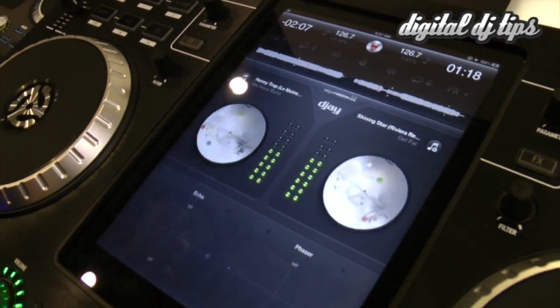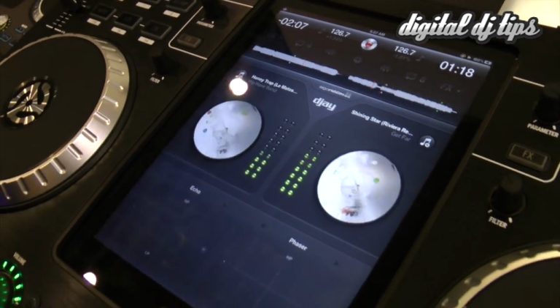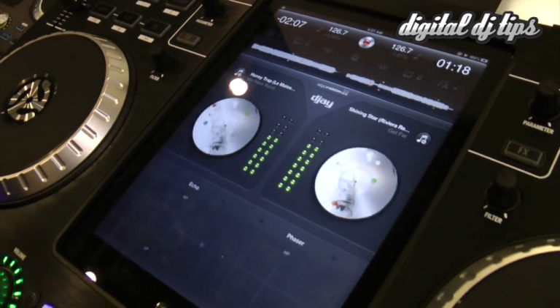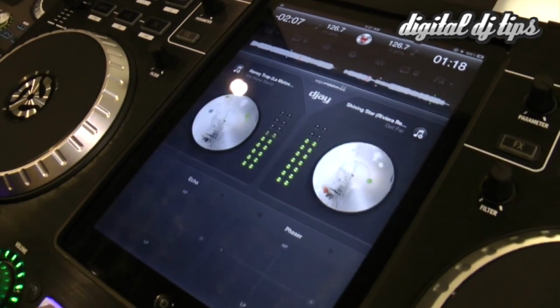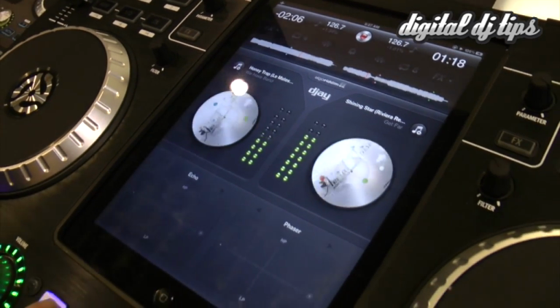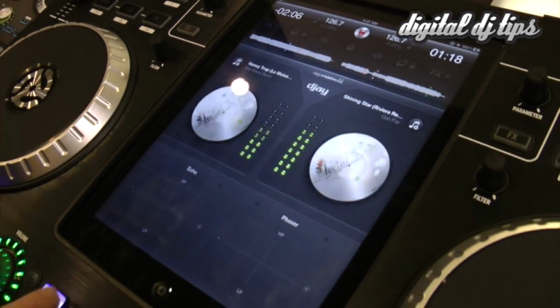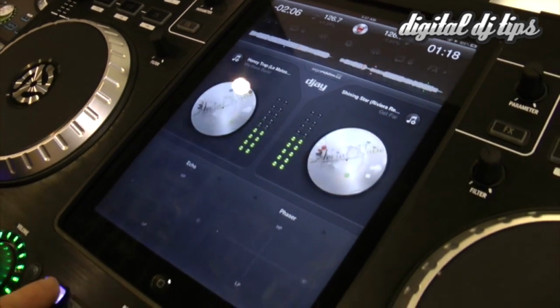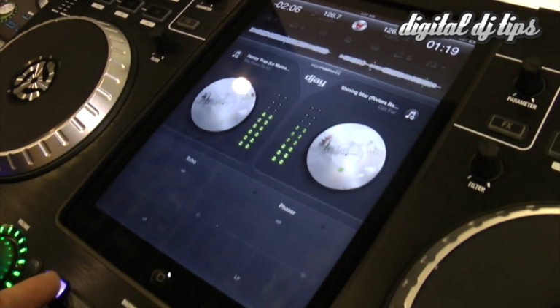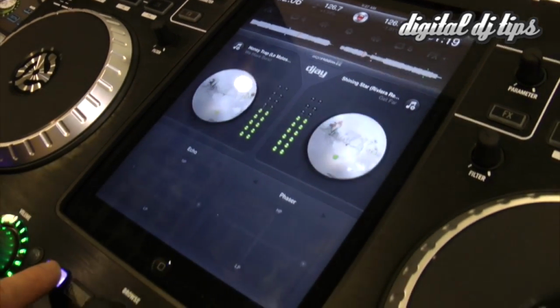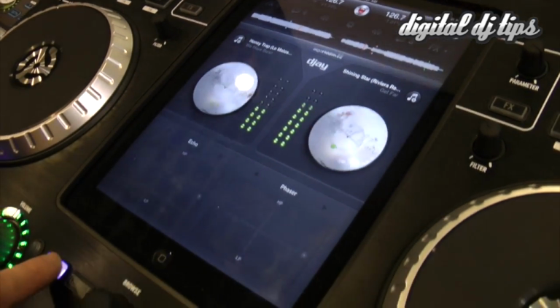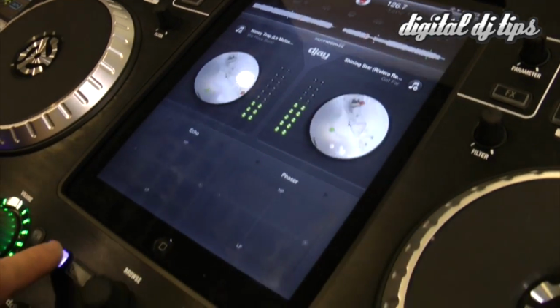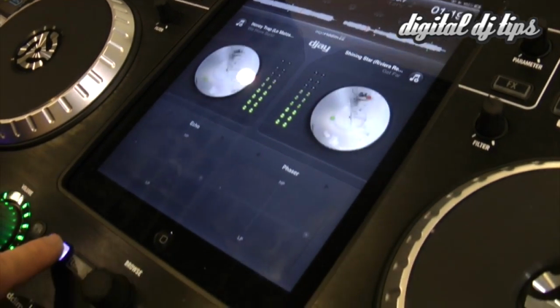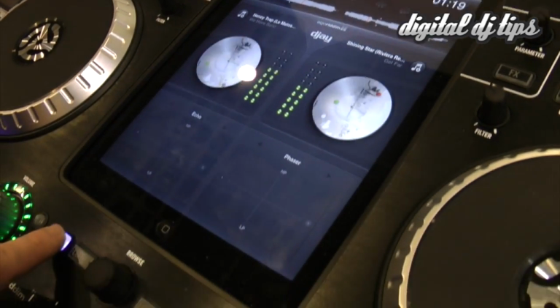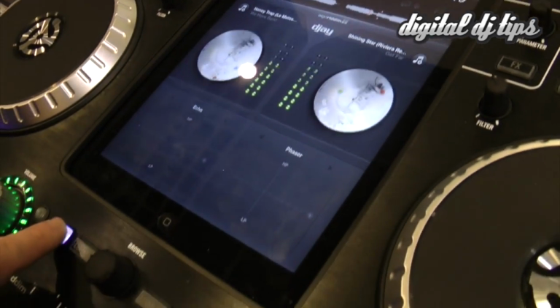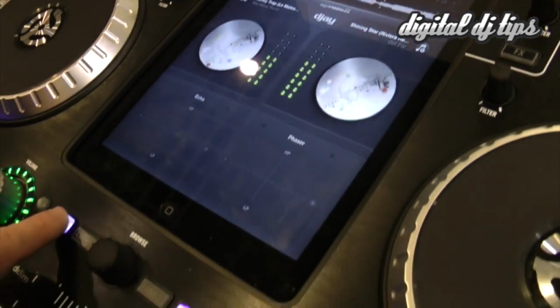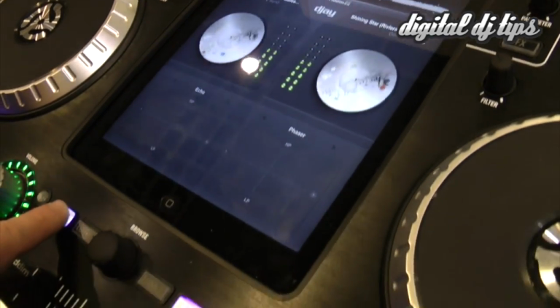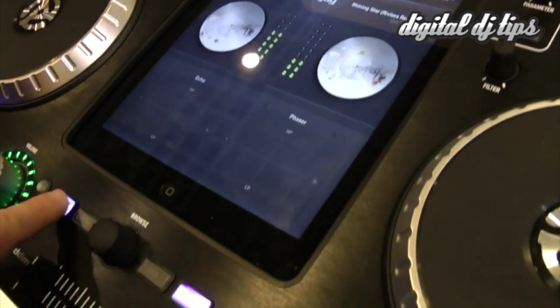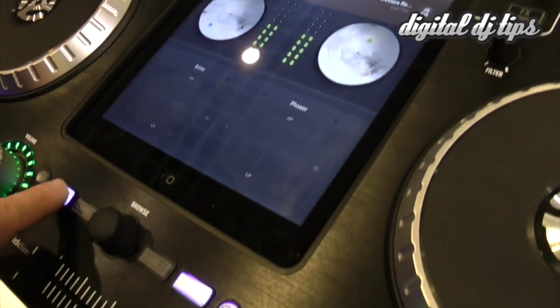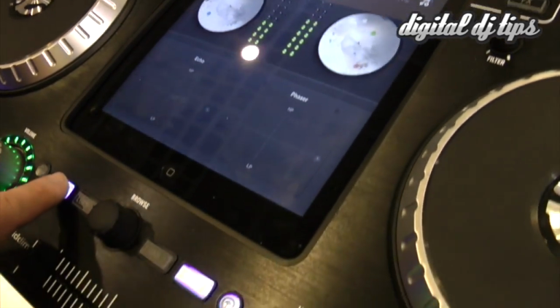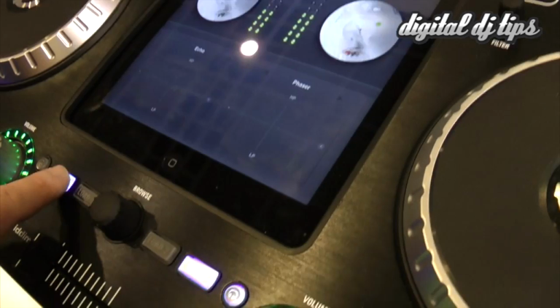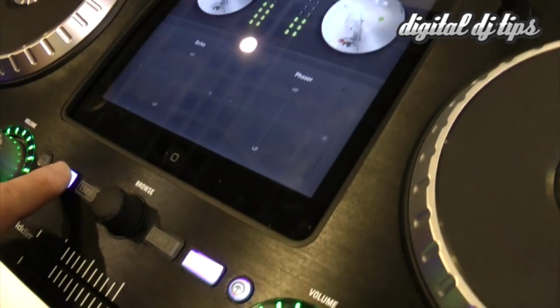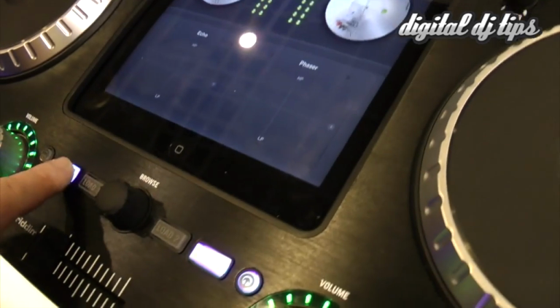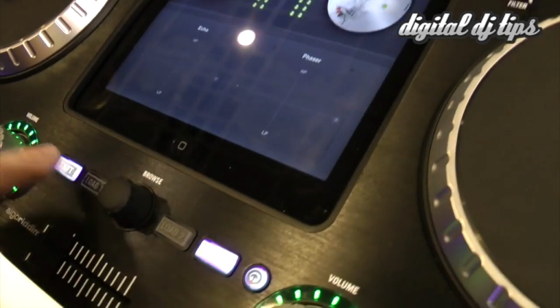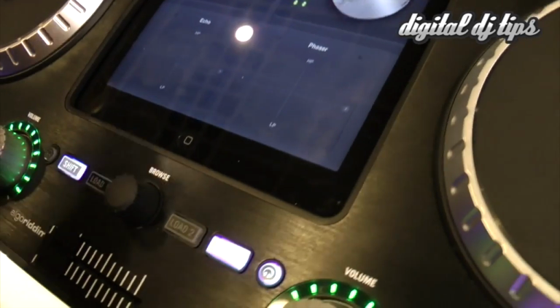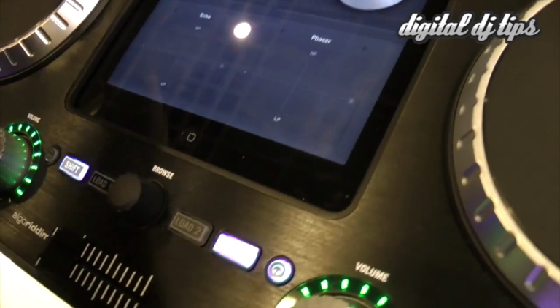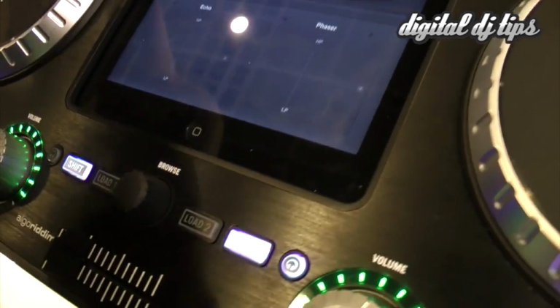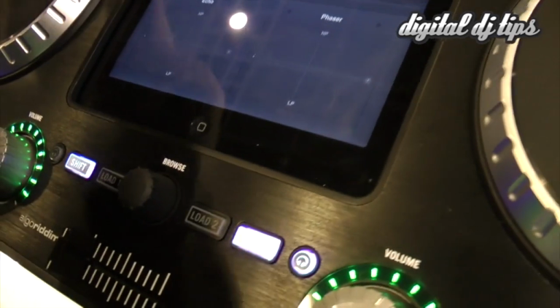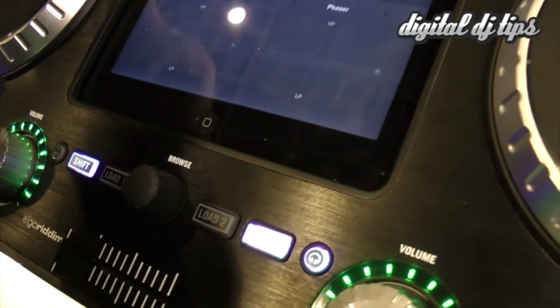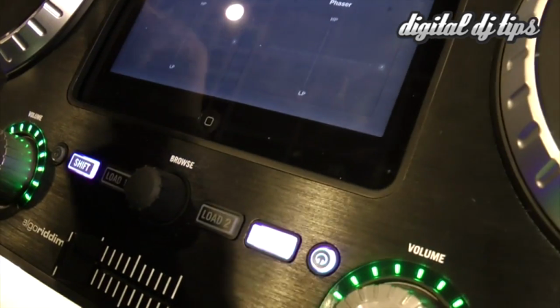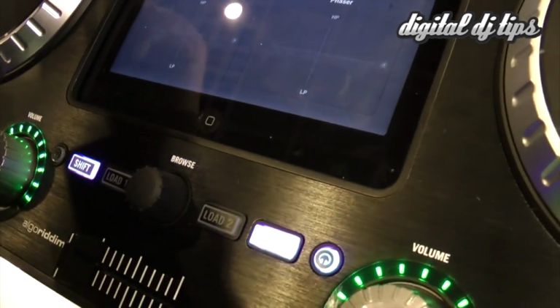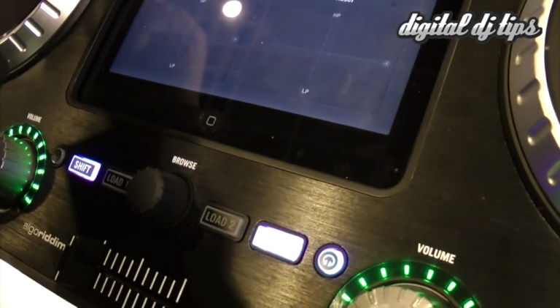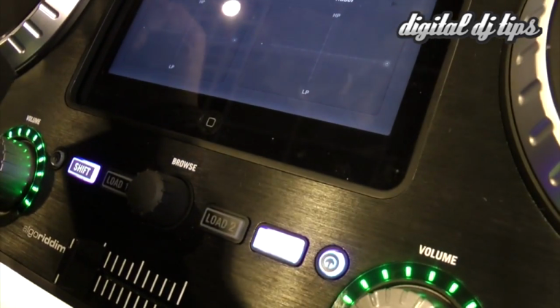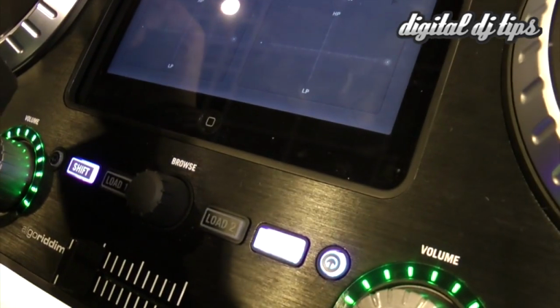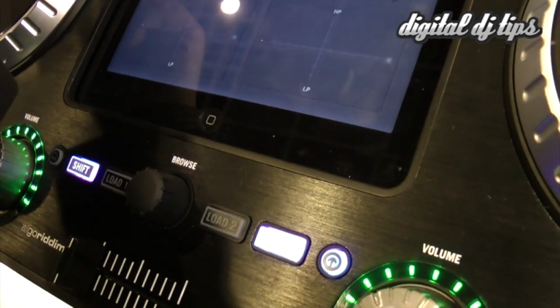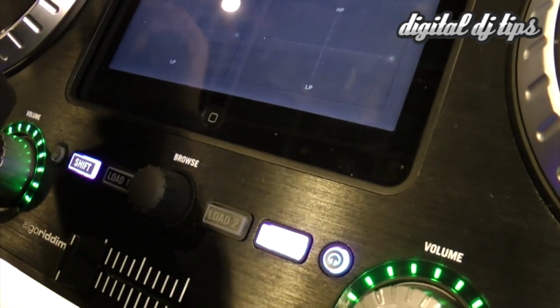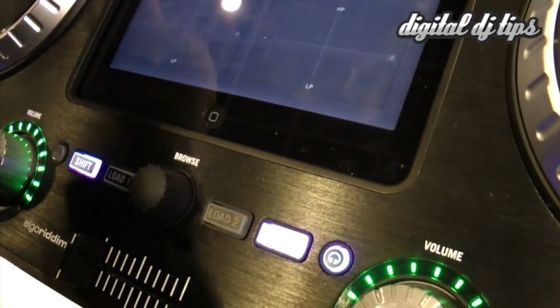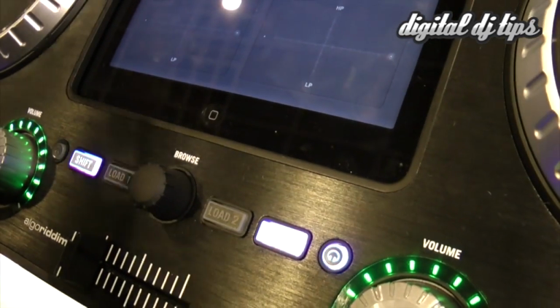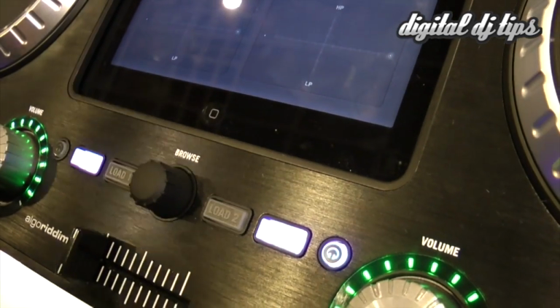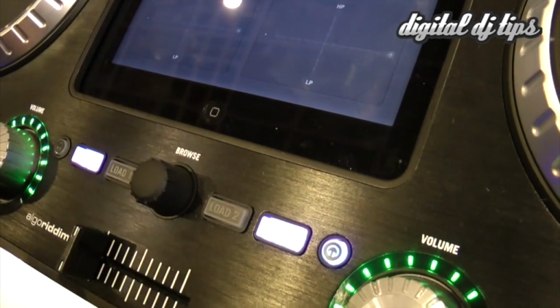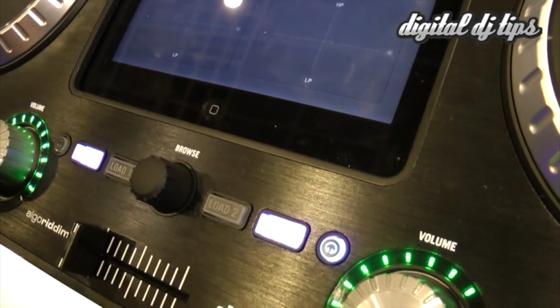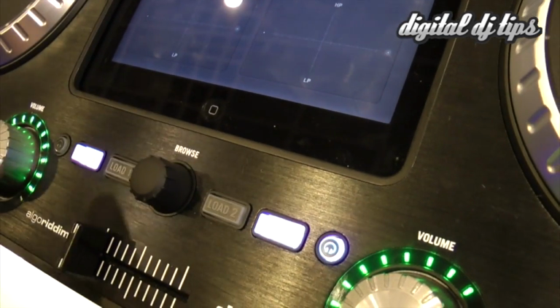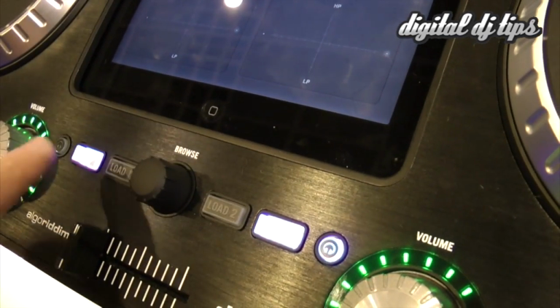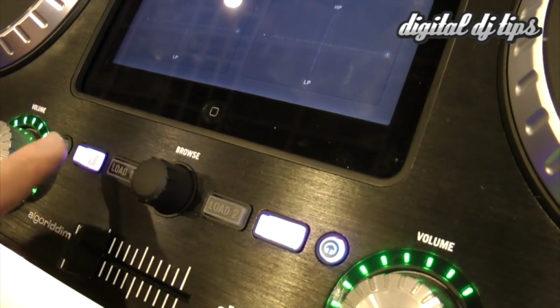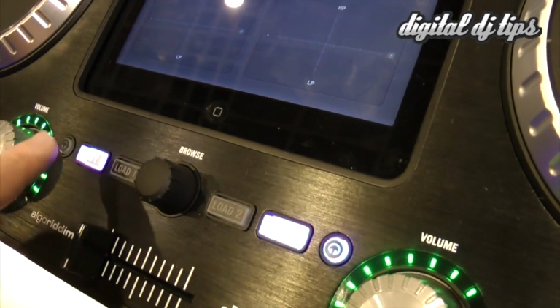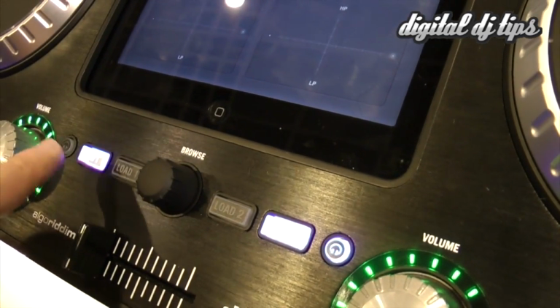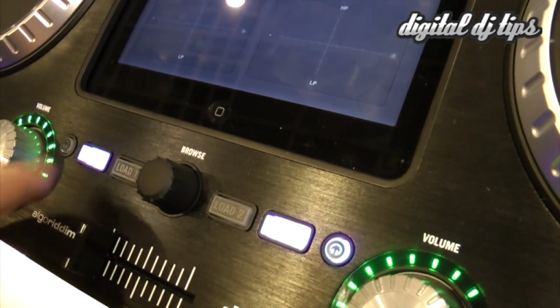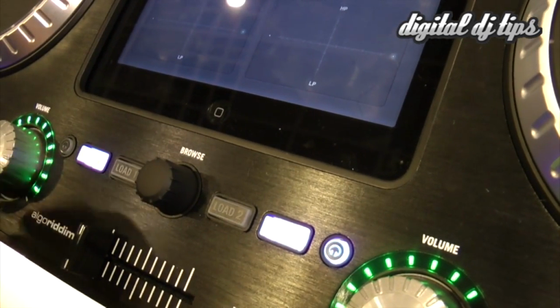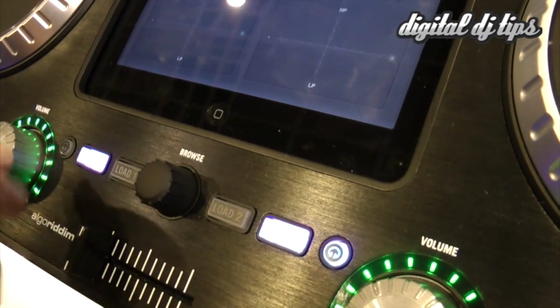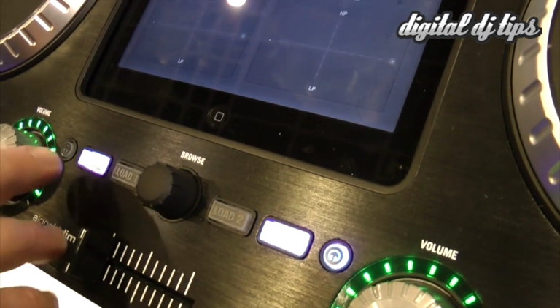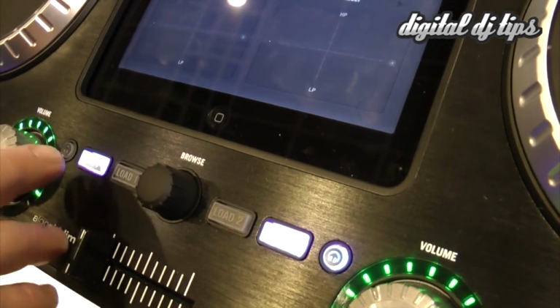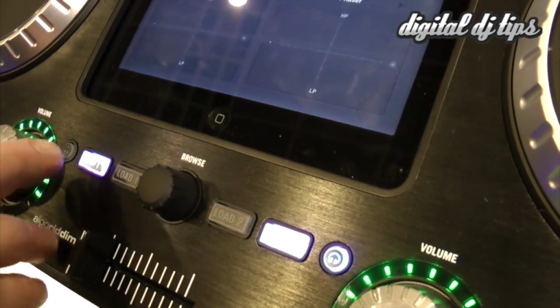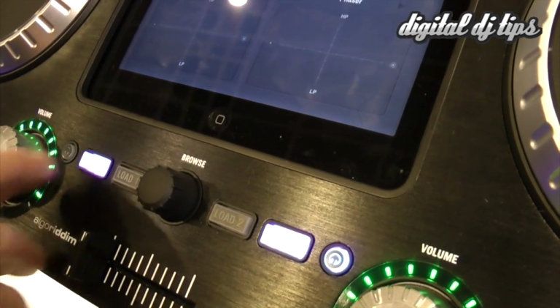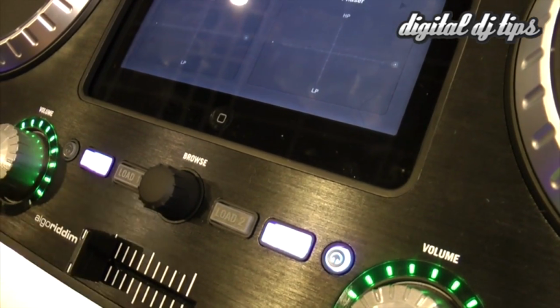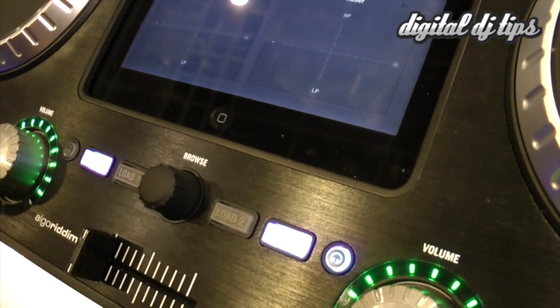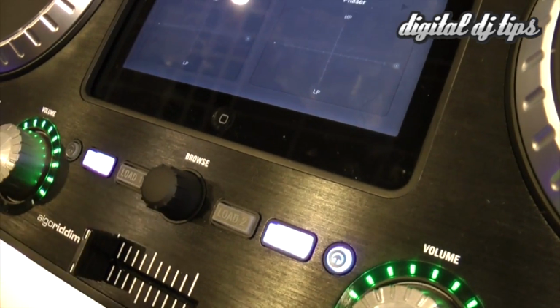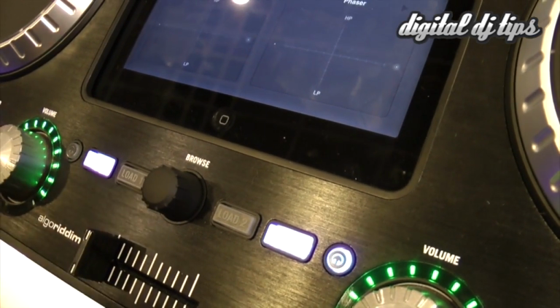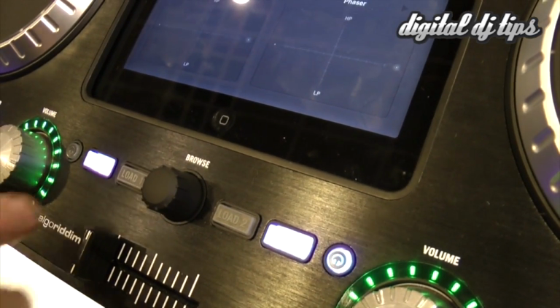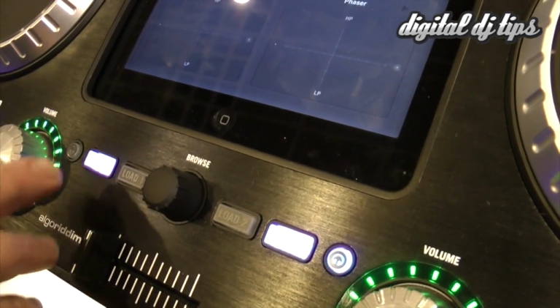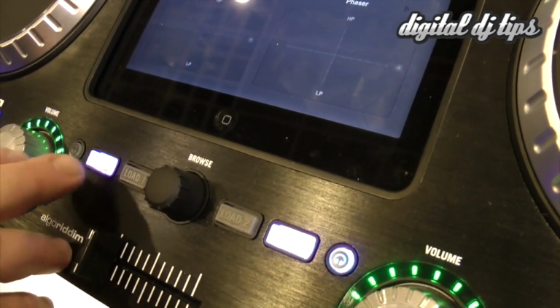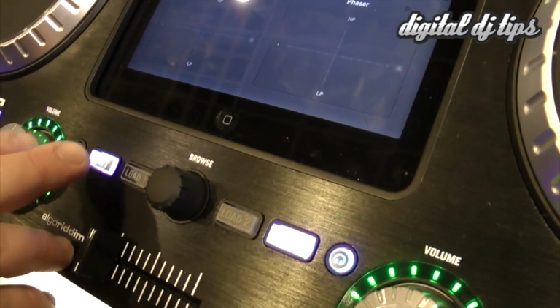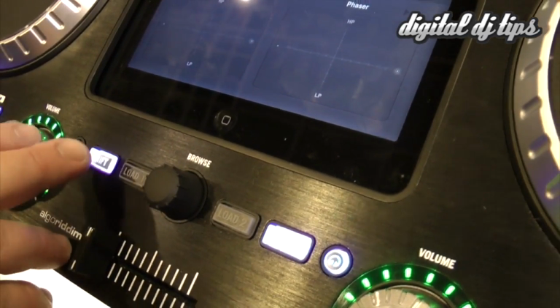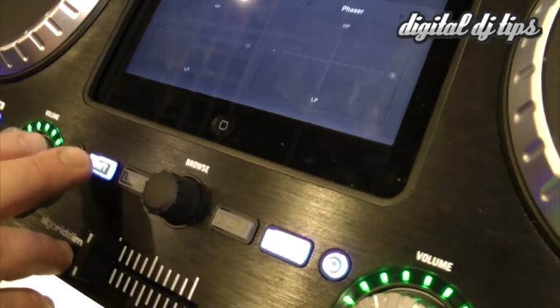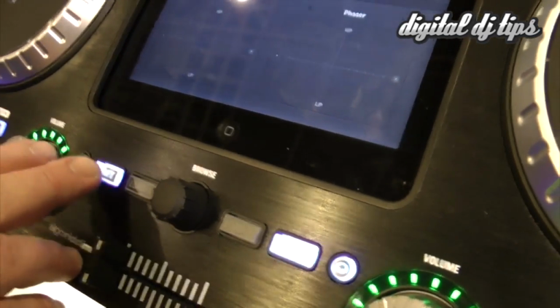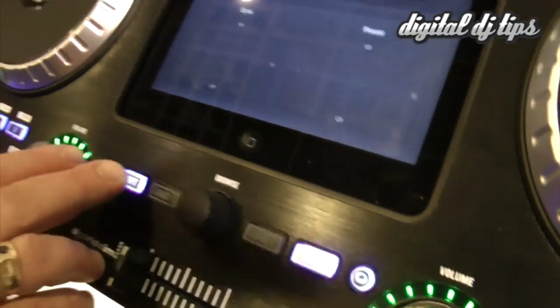By holding the shift button right here and hitting one of the buttons up here, you'll be able to do a stutter. I'll put the microphone down as I do that.